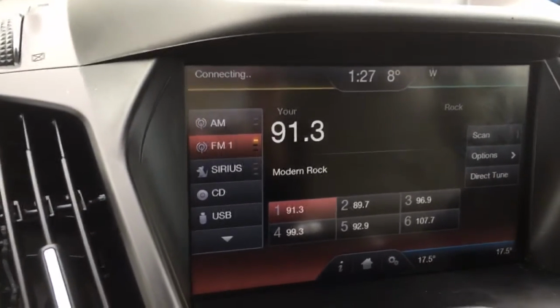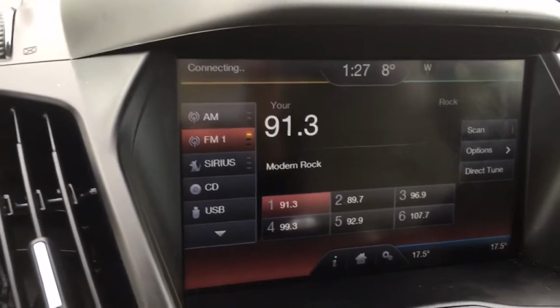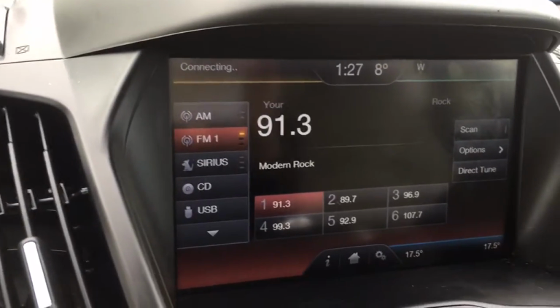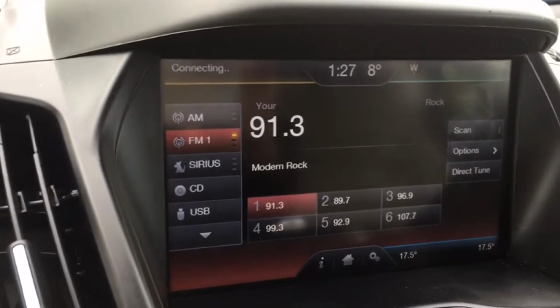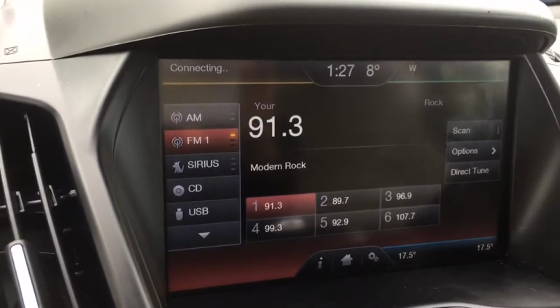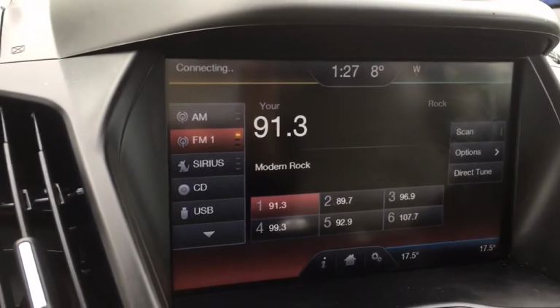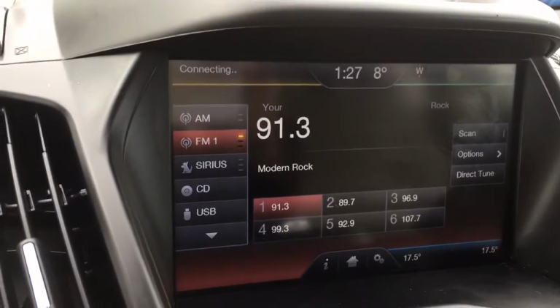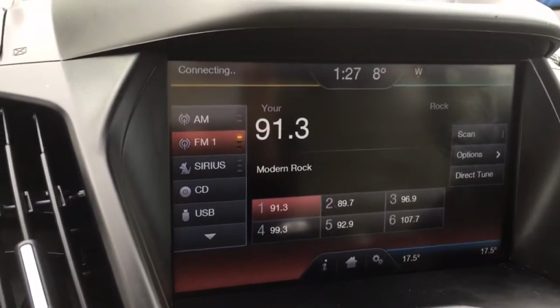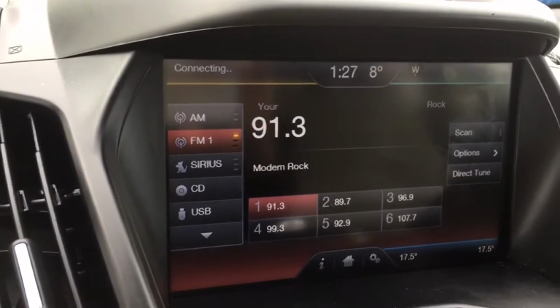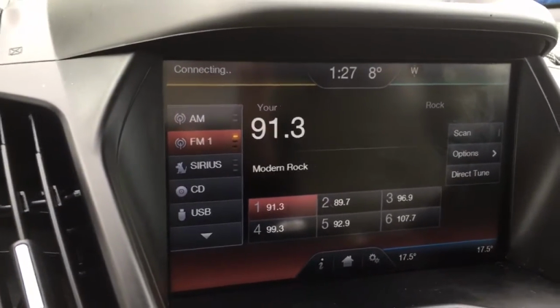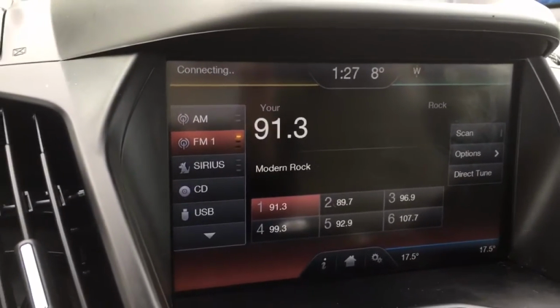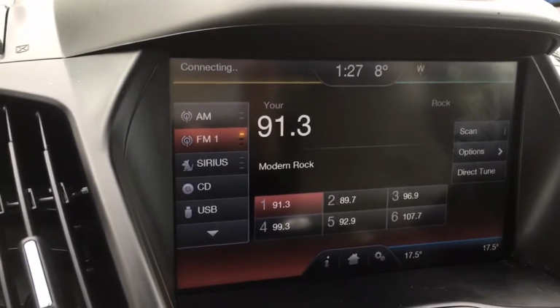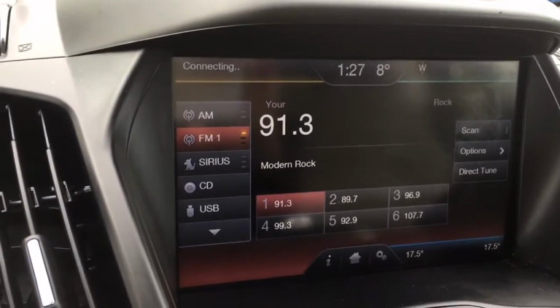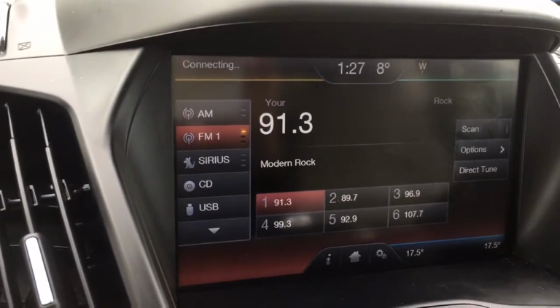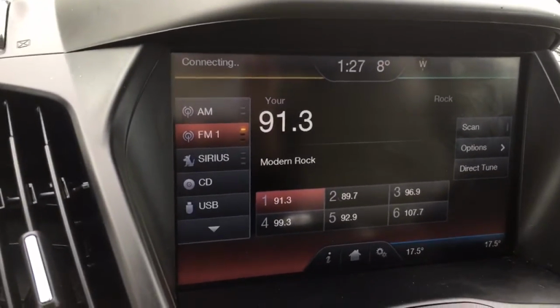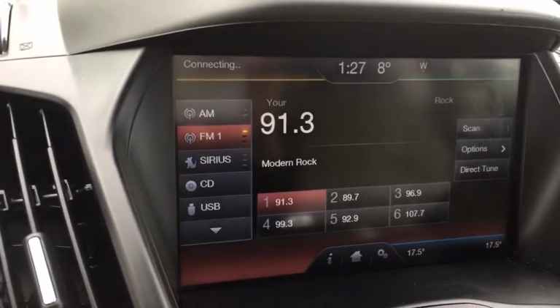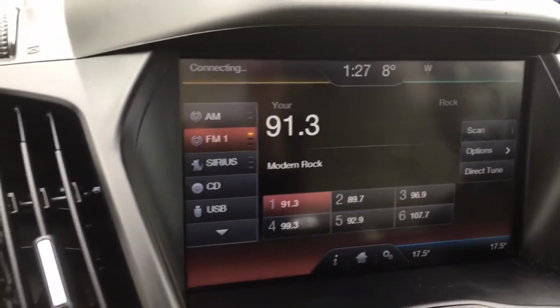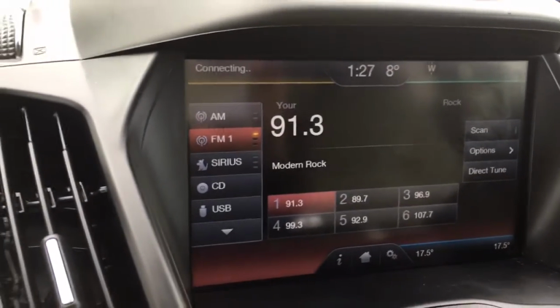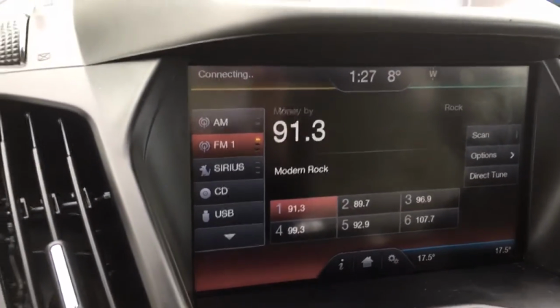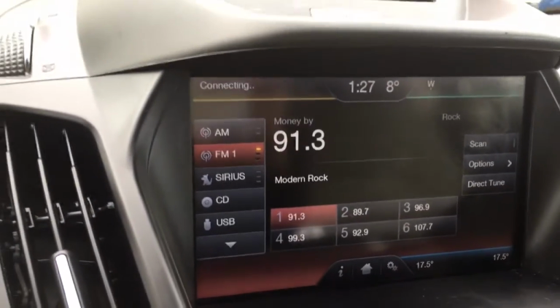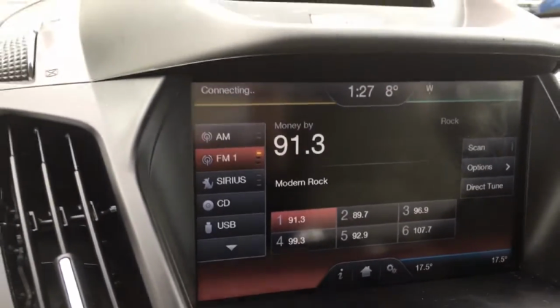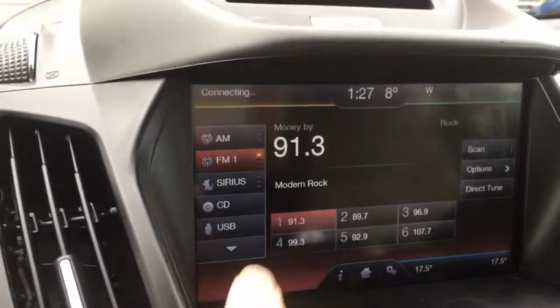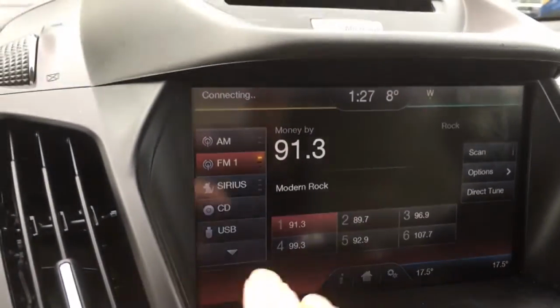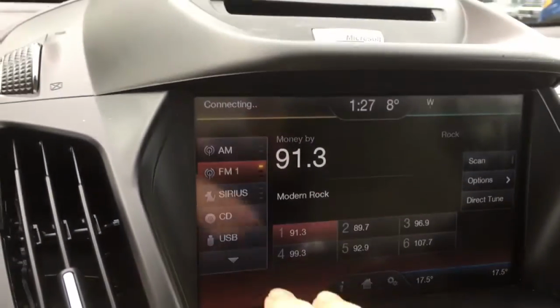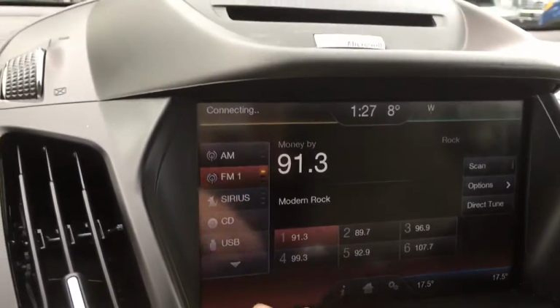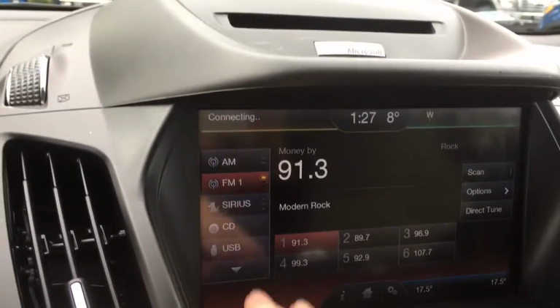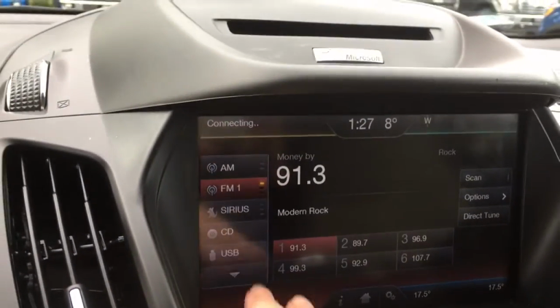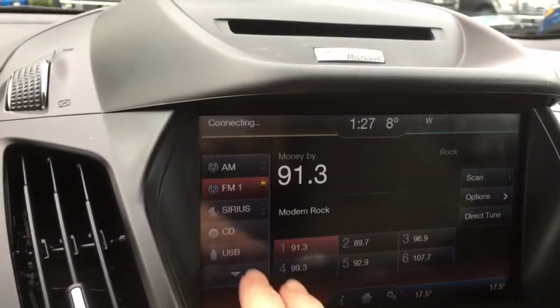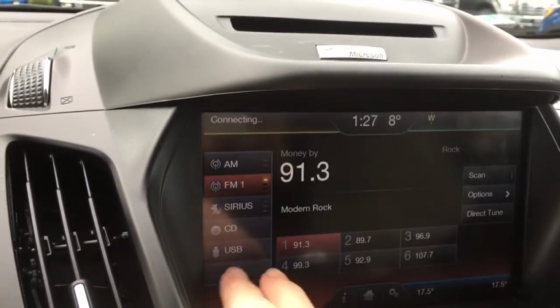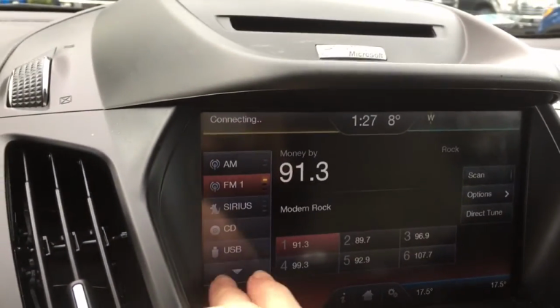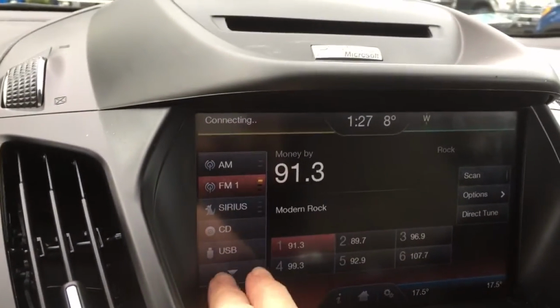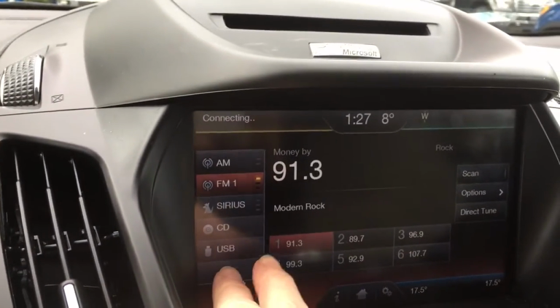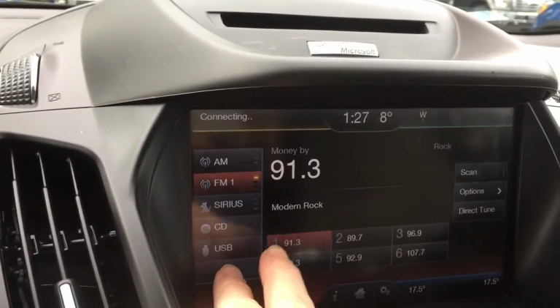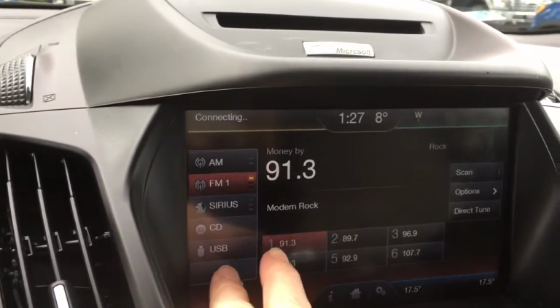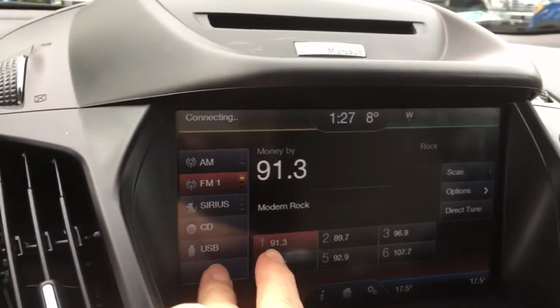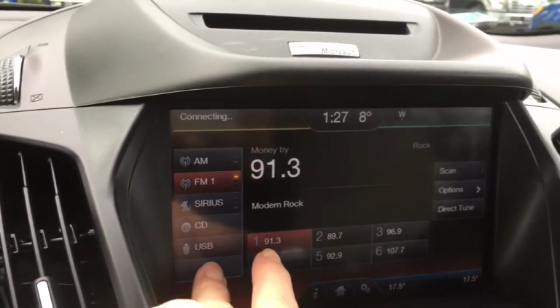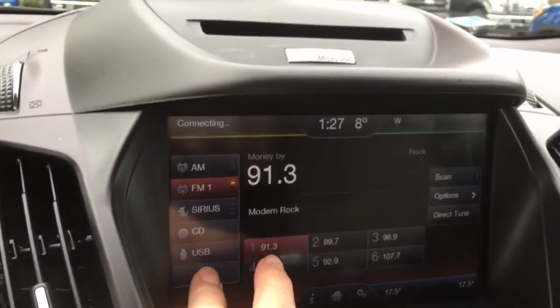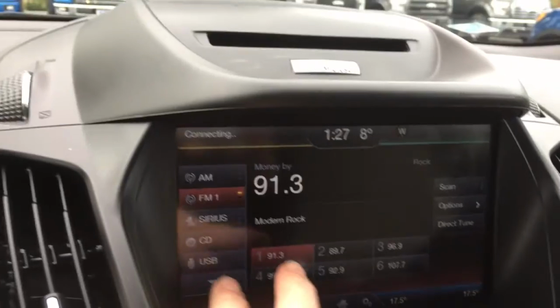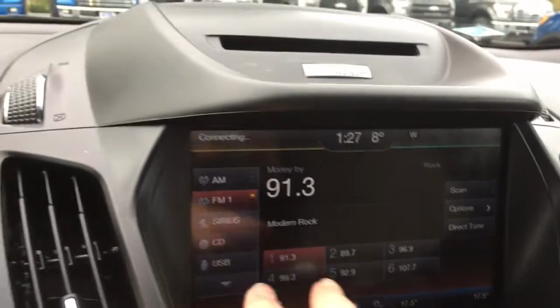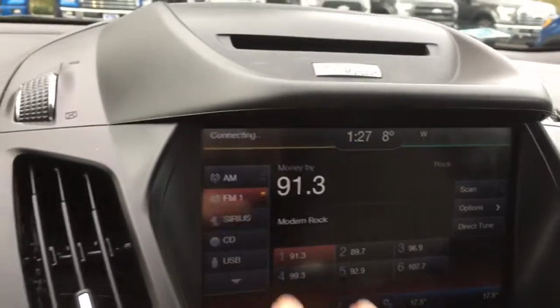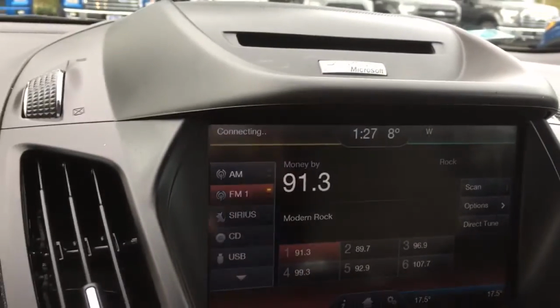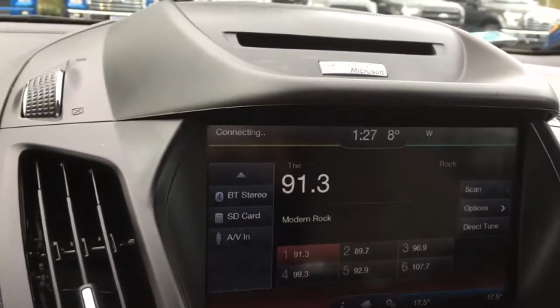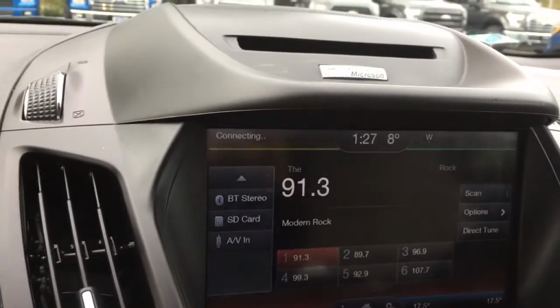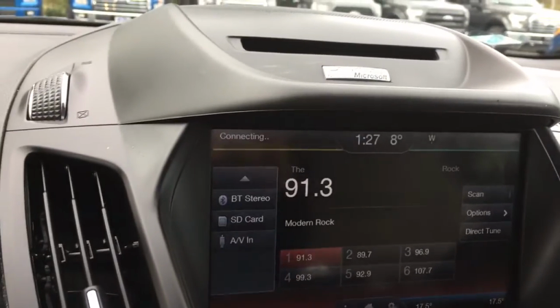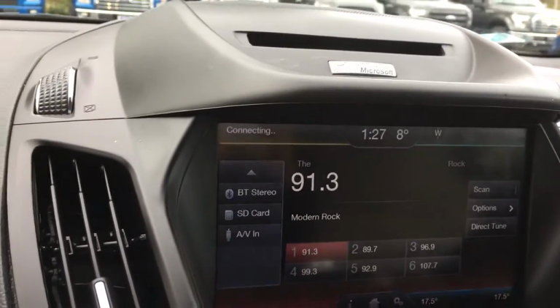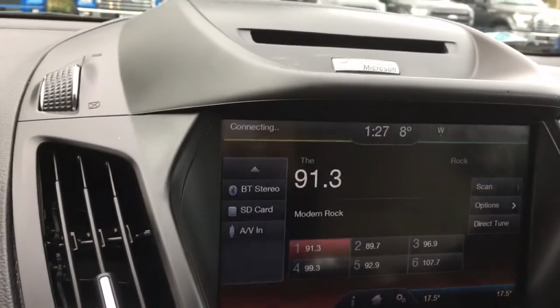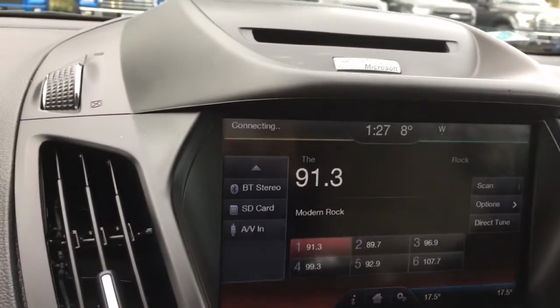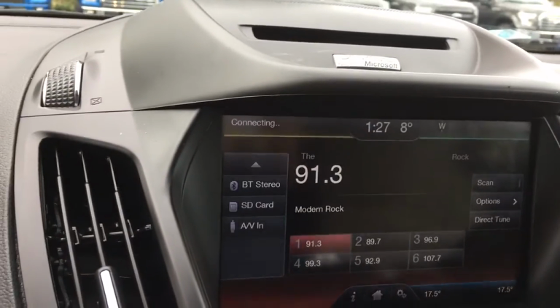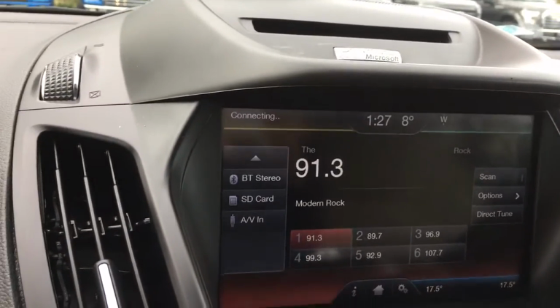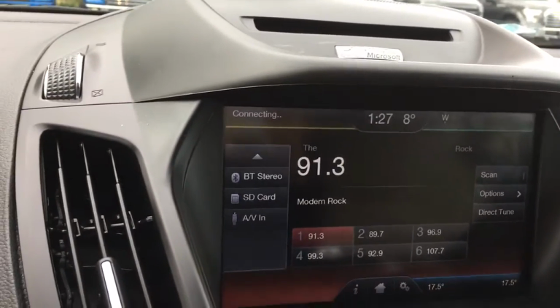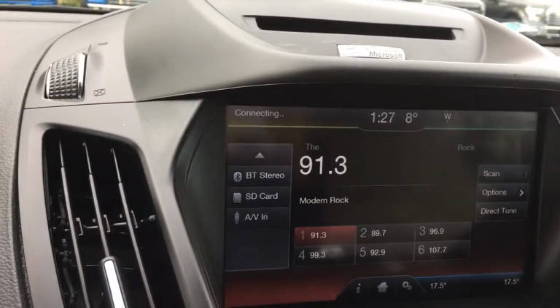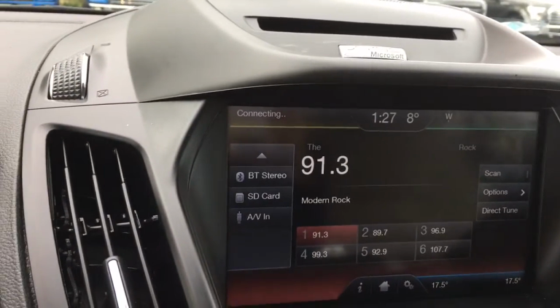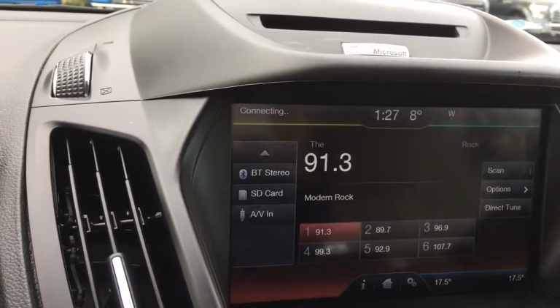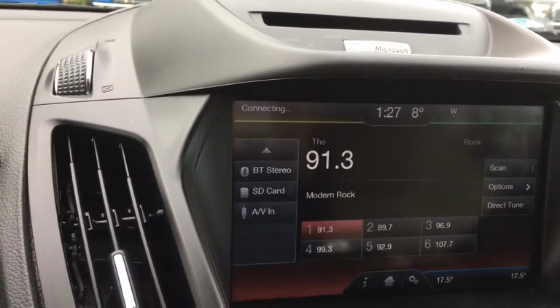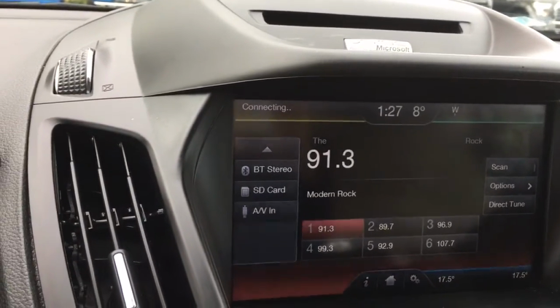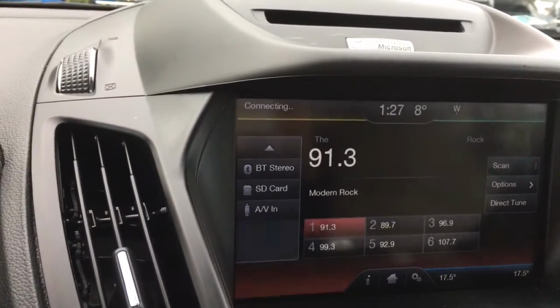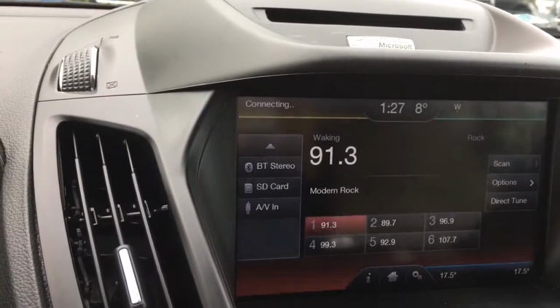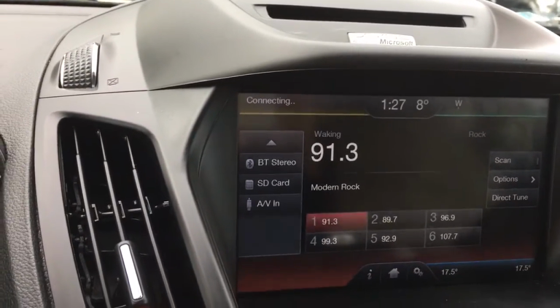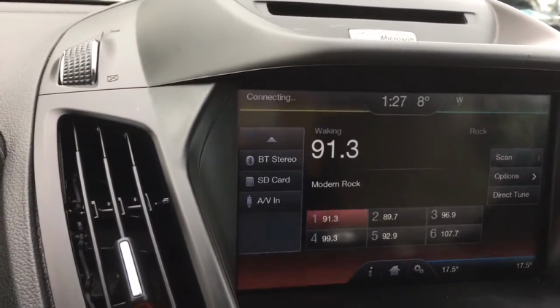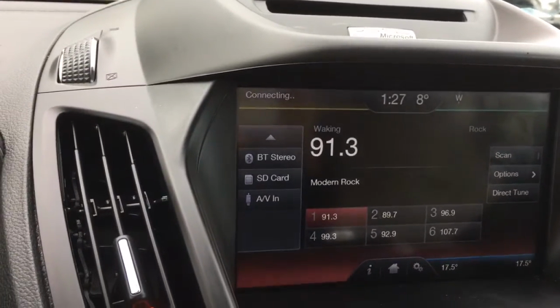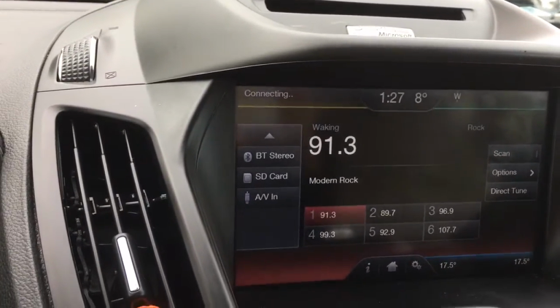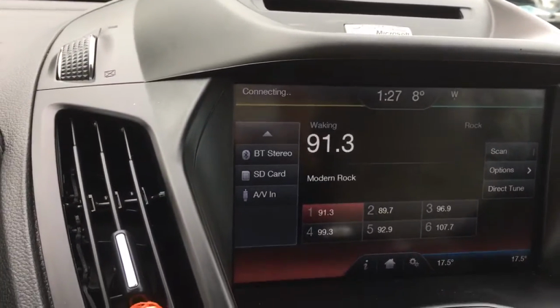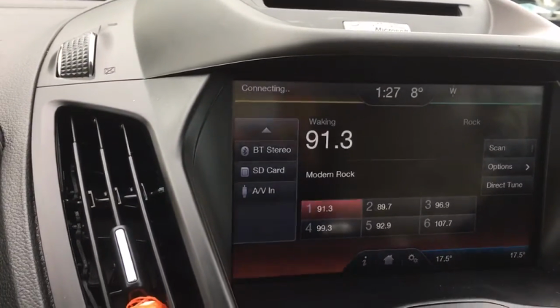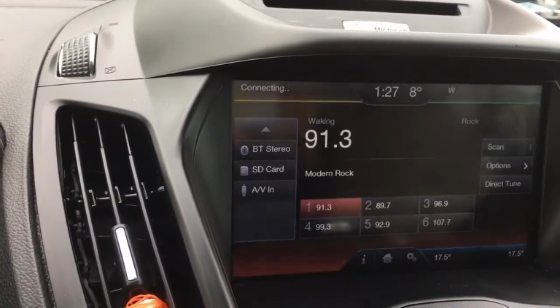We've got AM, FM, Sirius Radio, CD, and USB. You also have Bluetooth, SD card, and AV in.